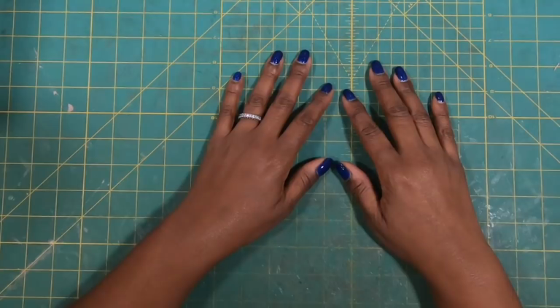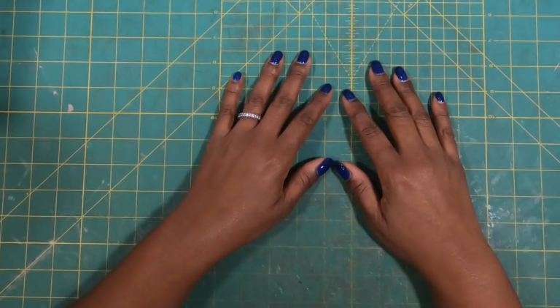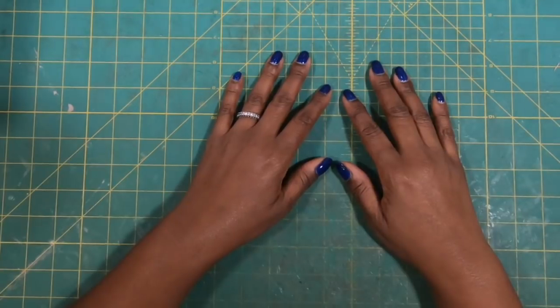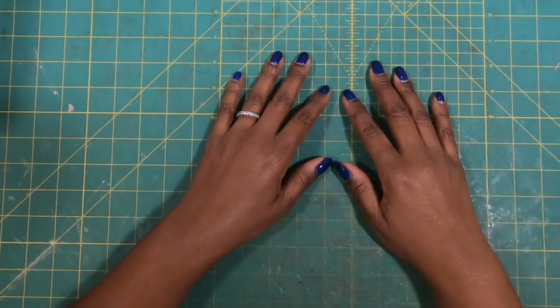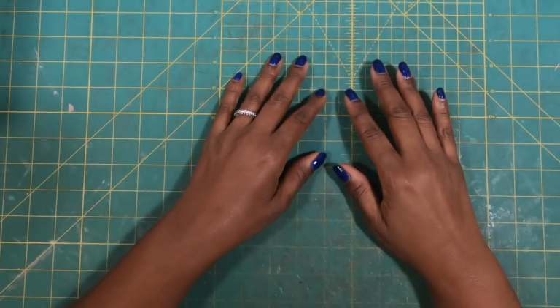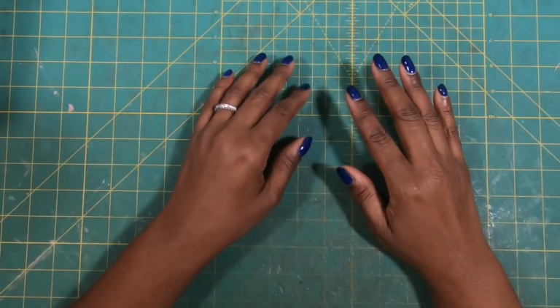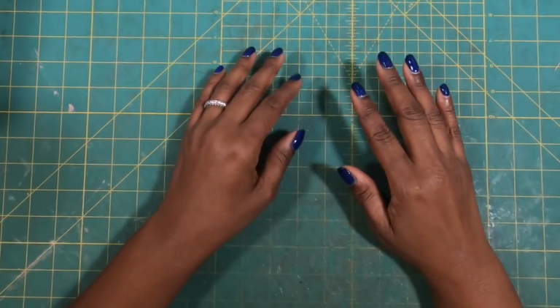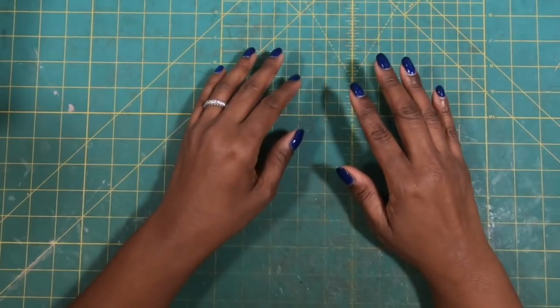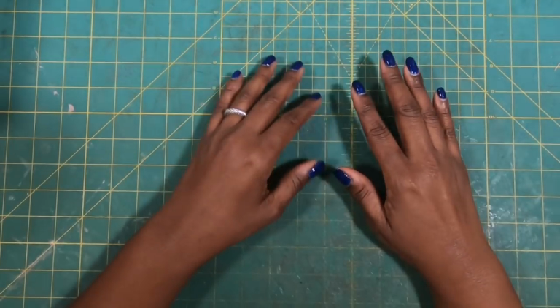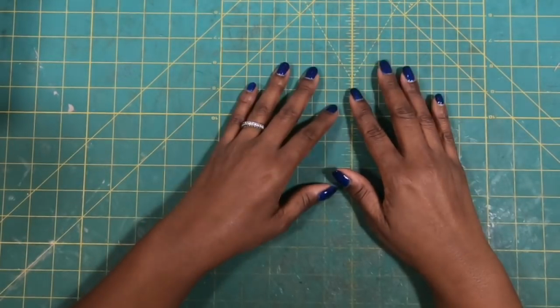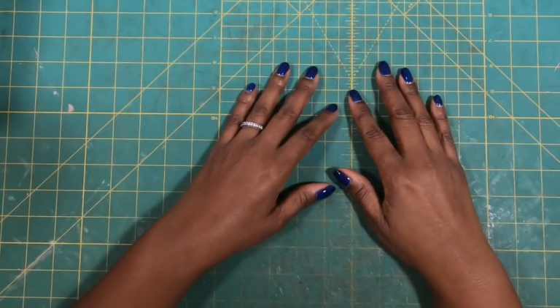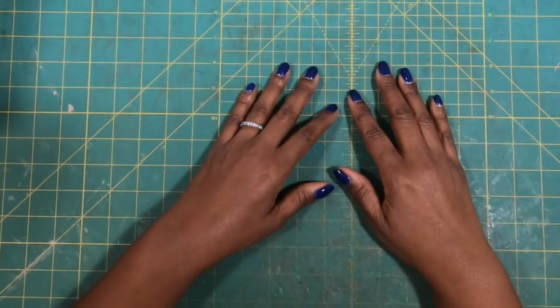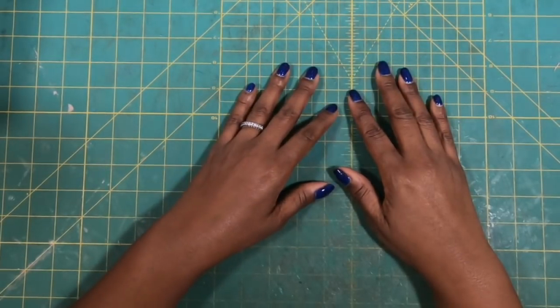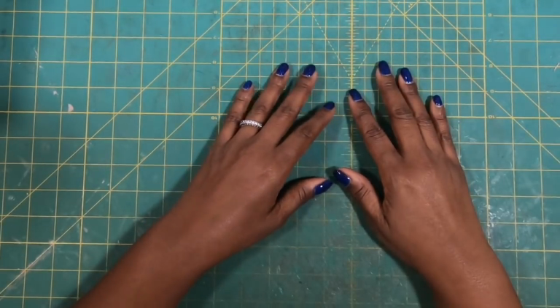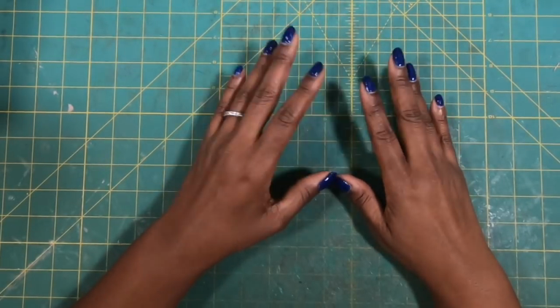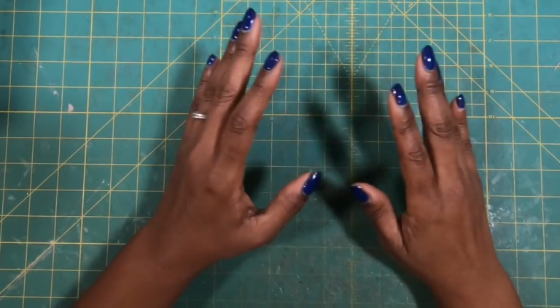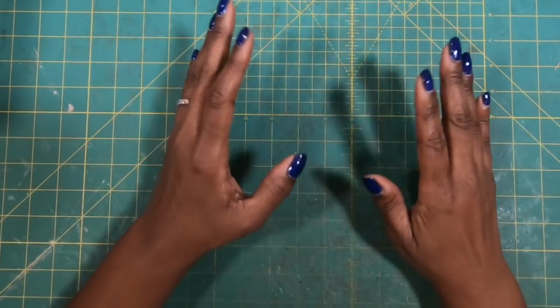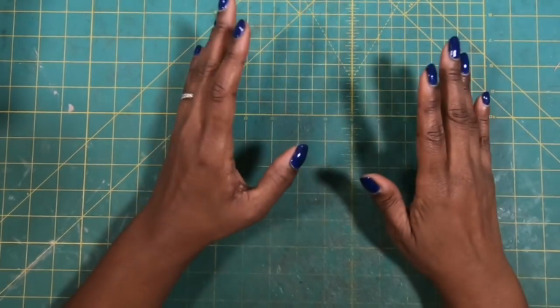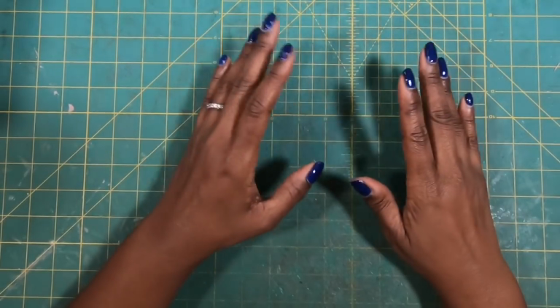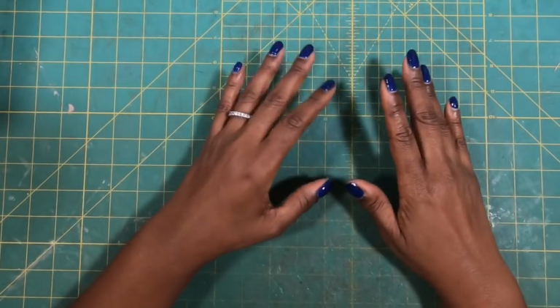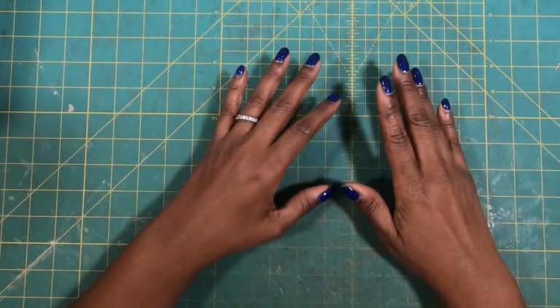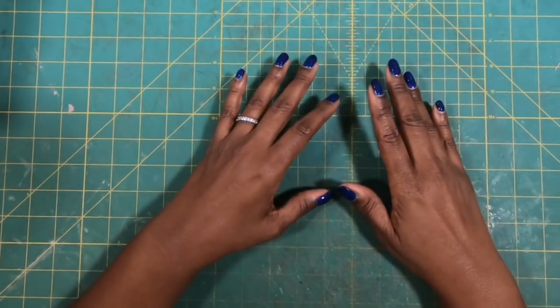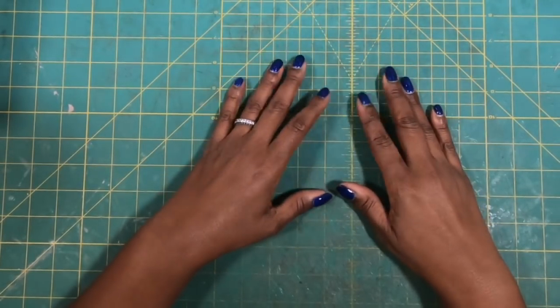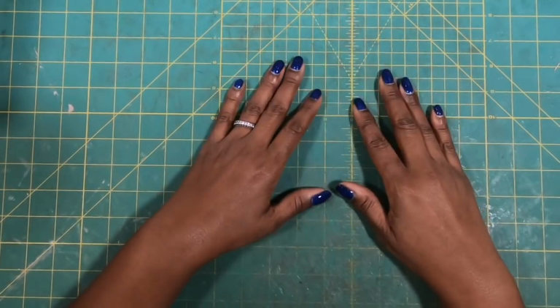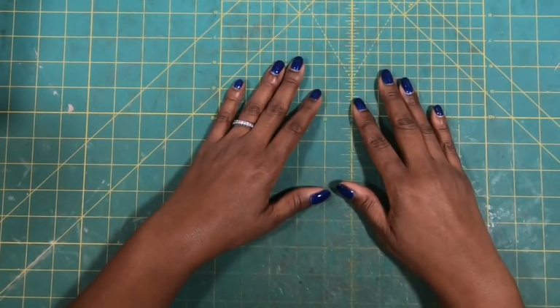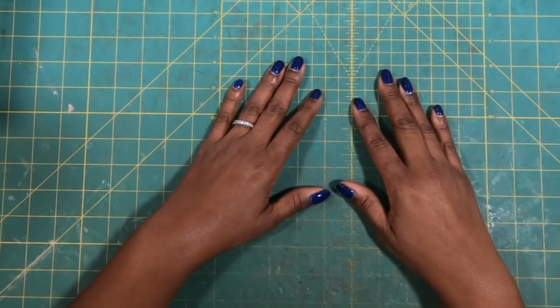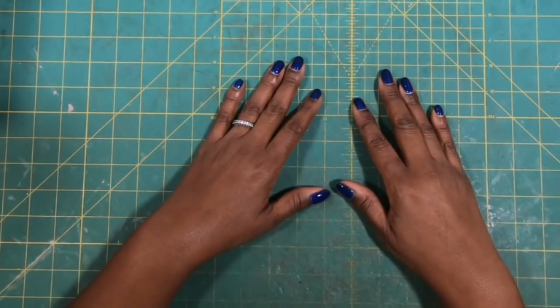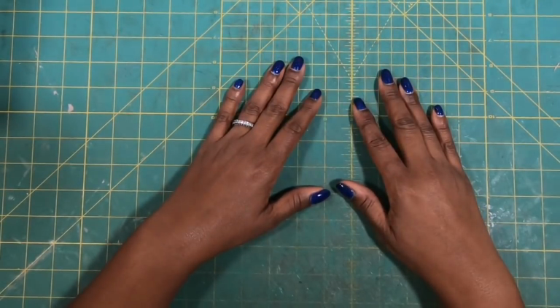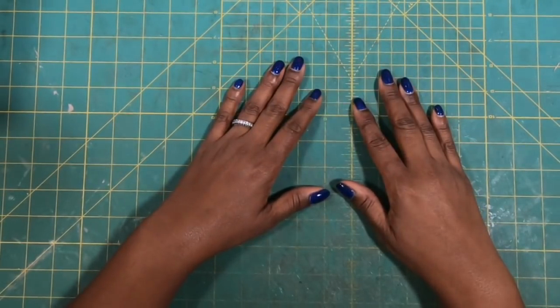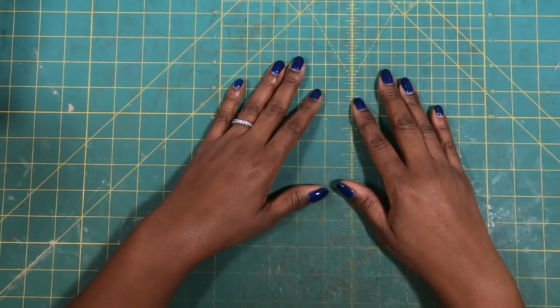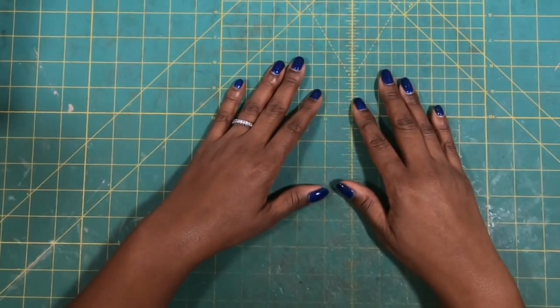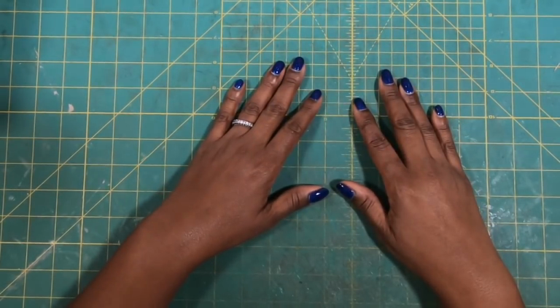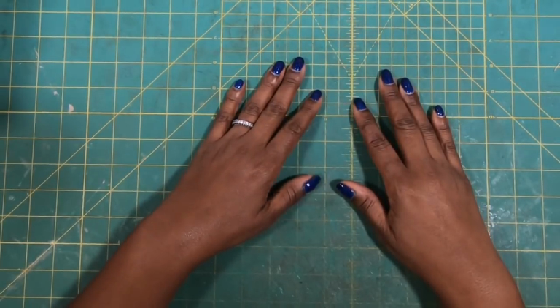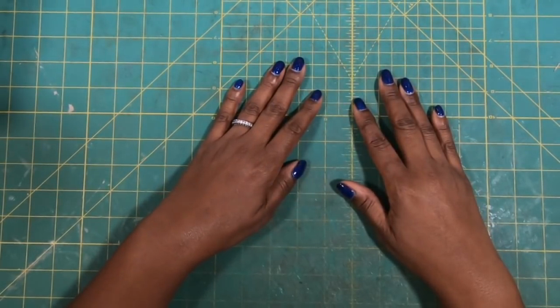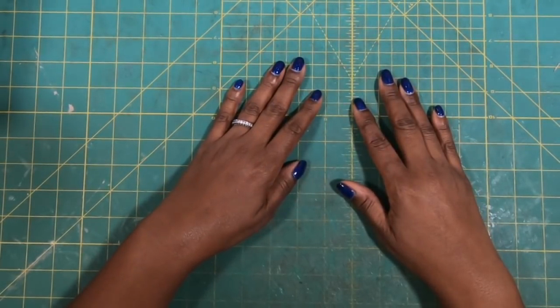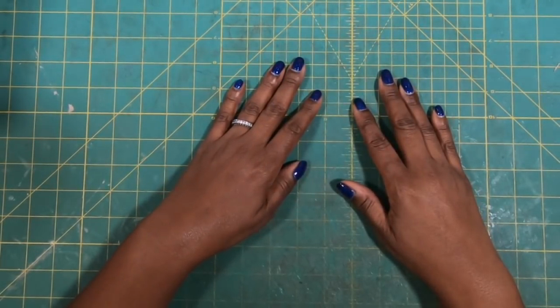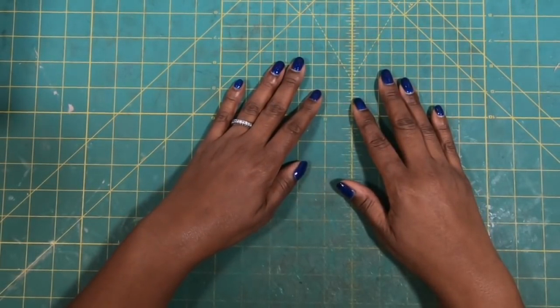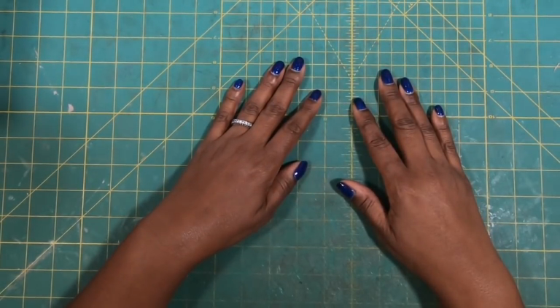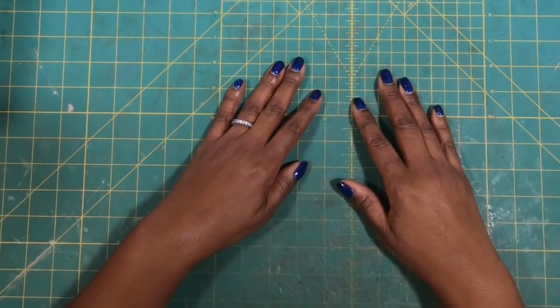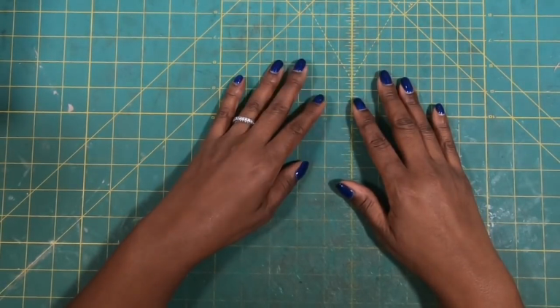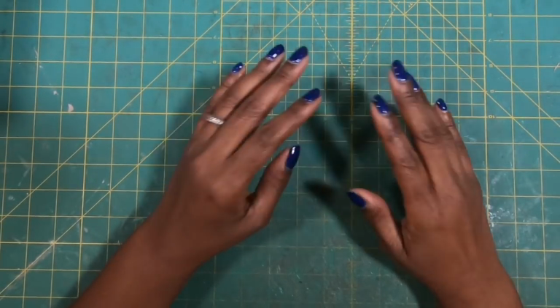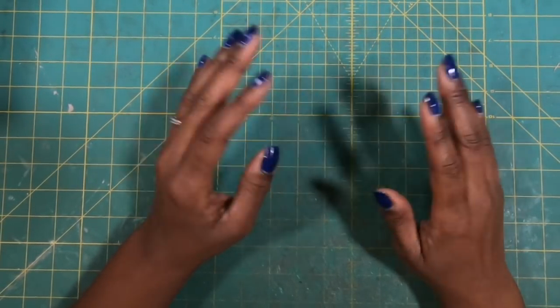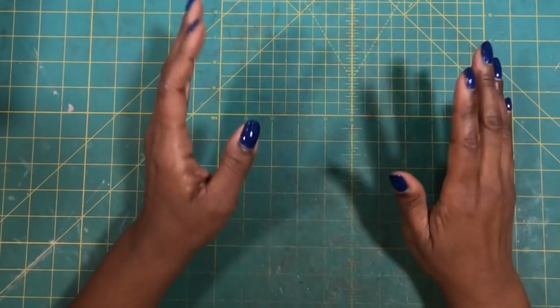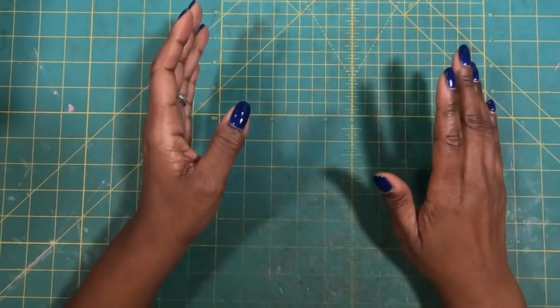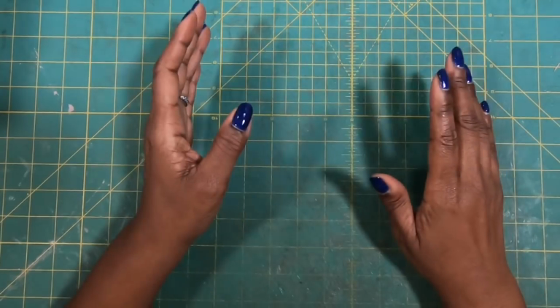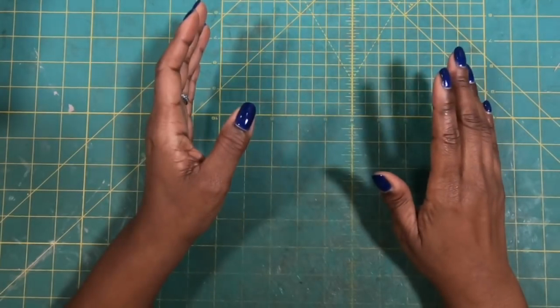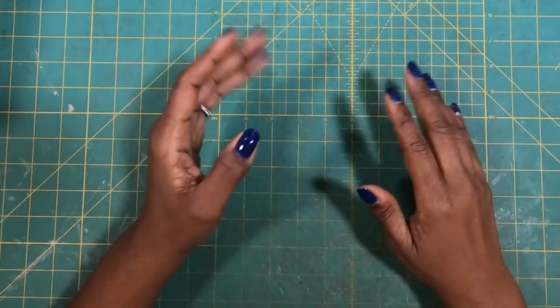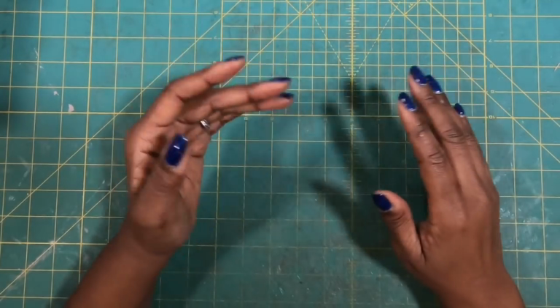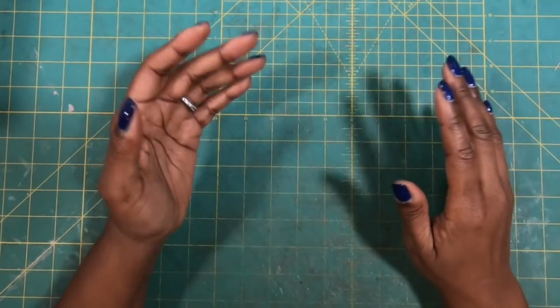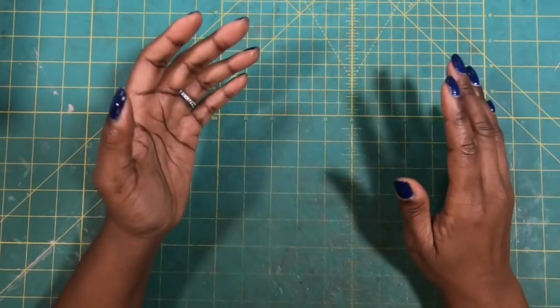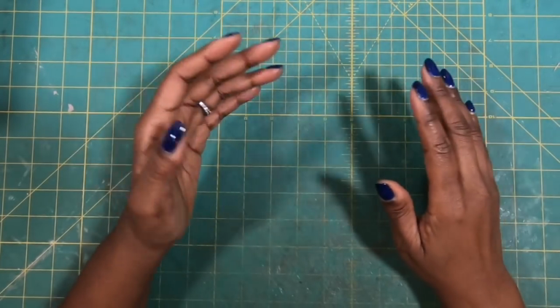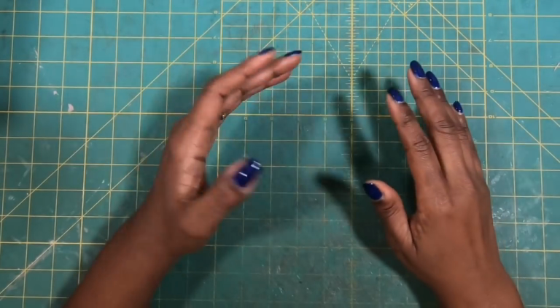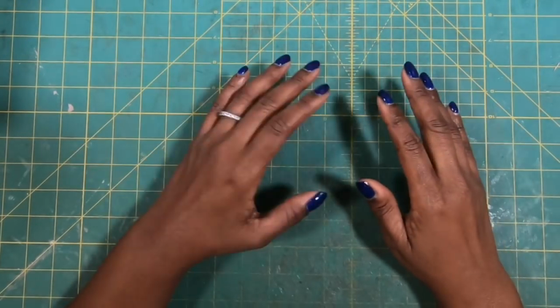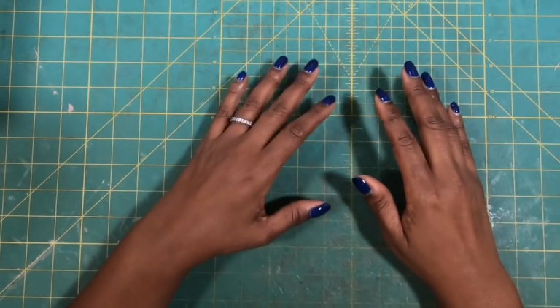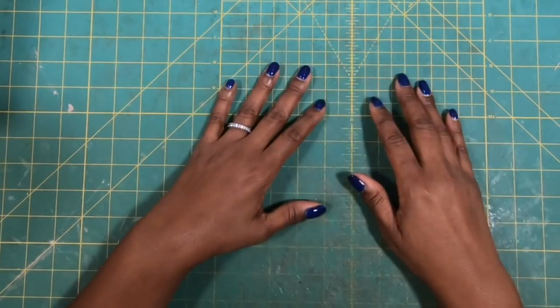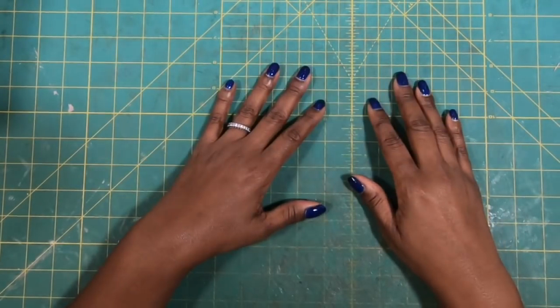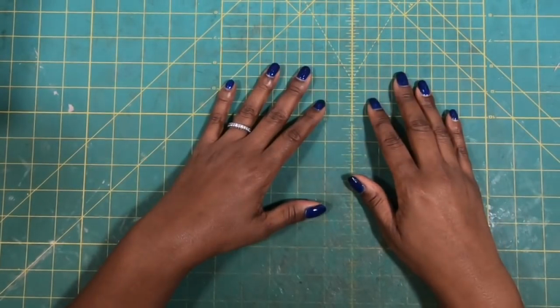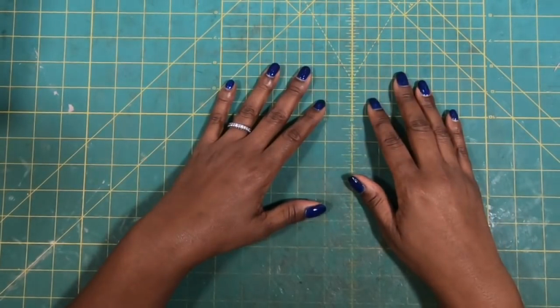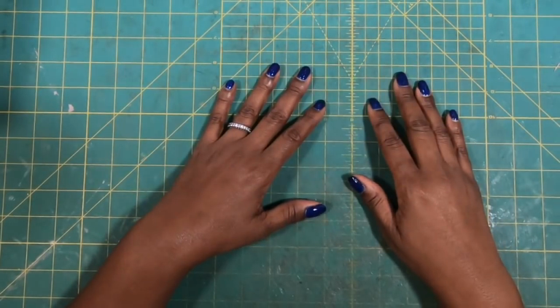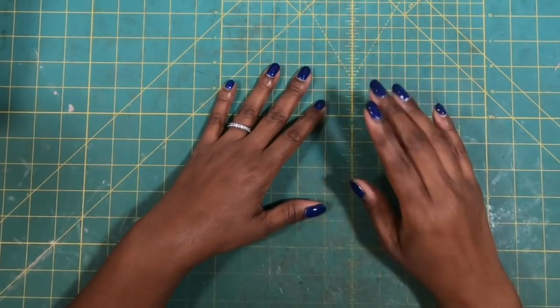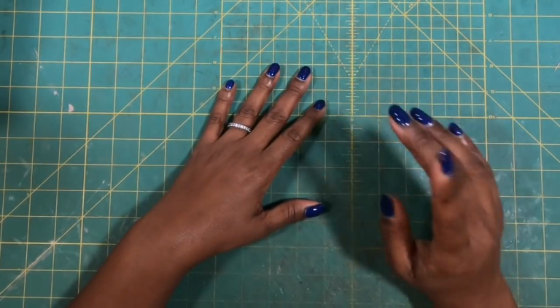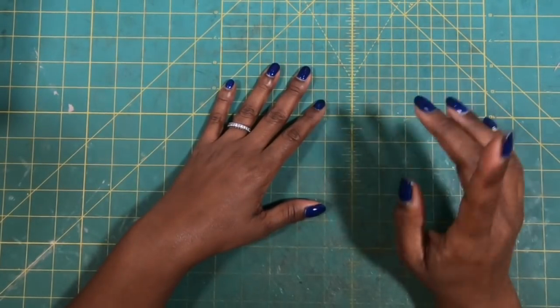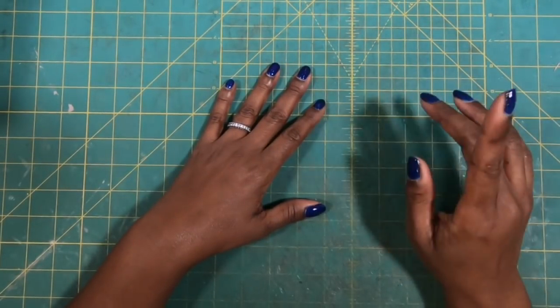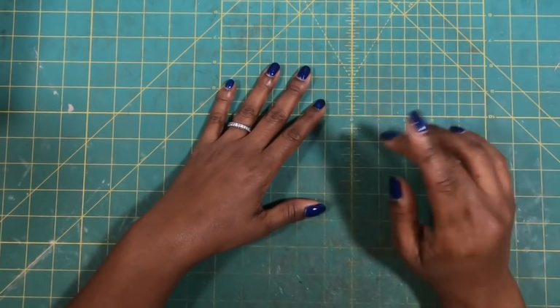Hi guys, it's Sherri. I hope that you are having a wonderful day. Let's do some desk brightening. Stay tuned.